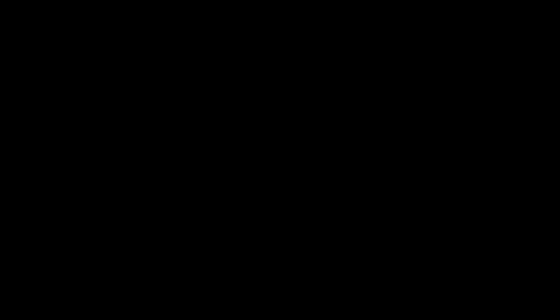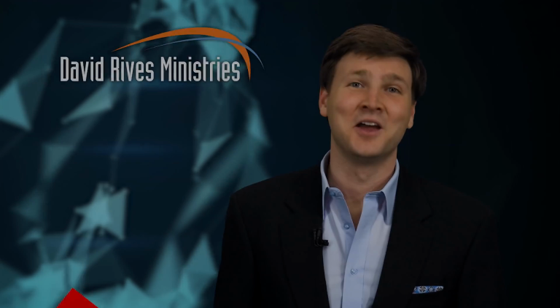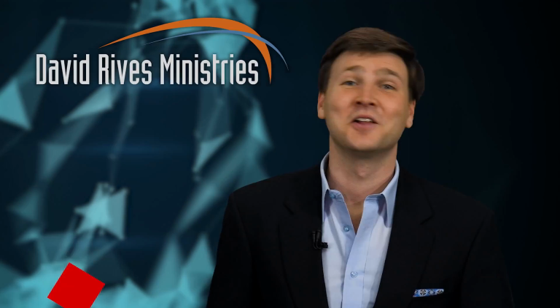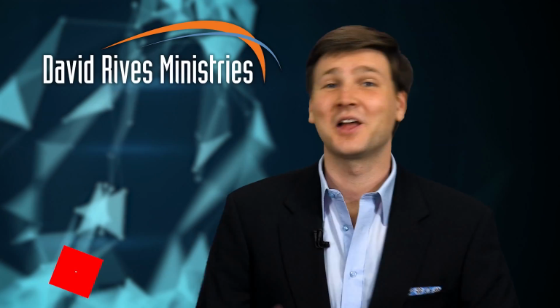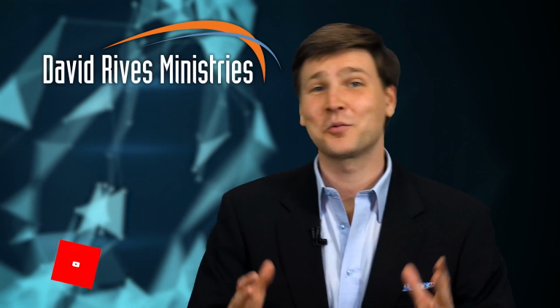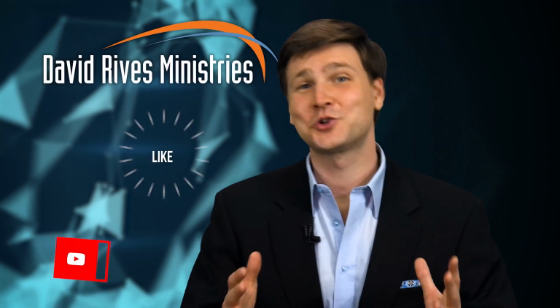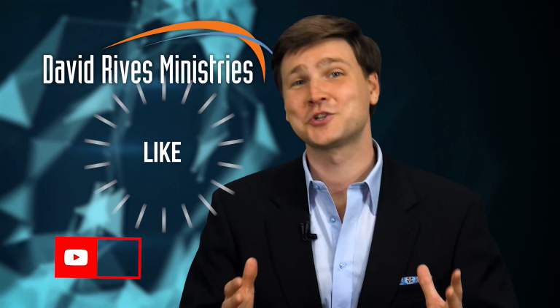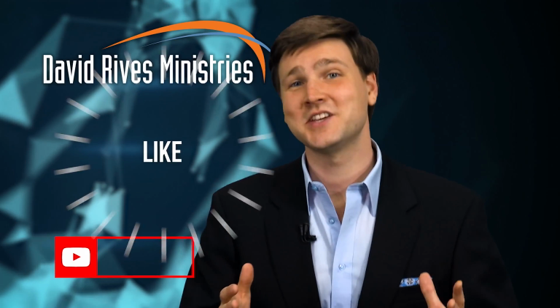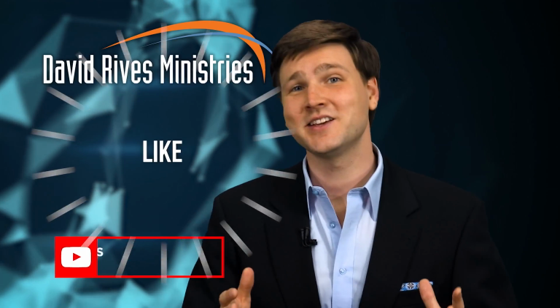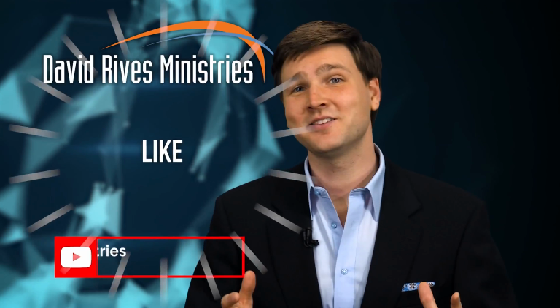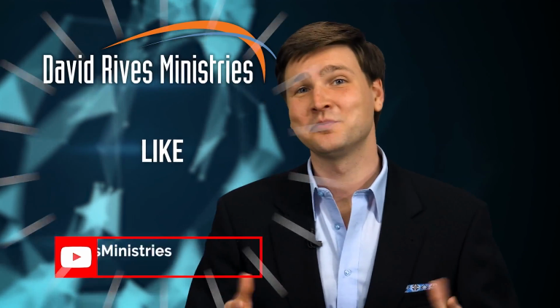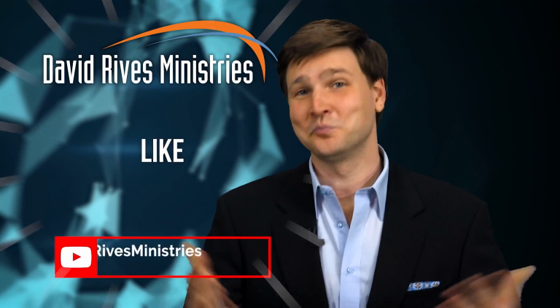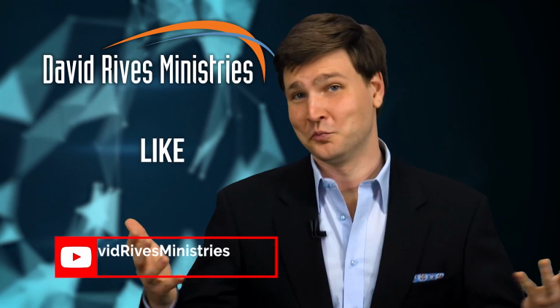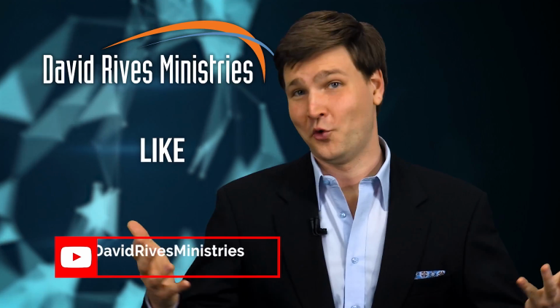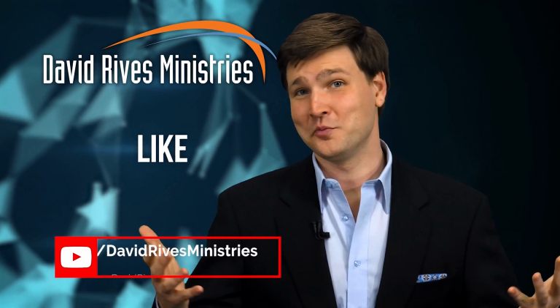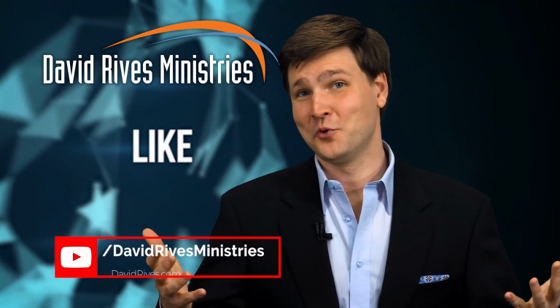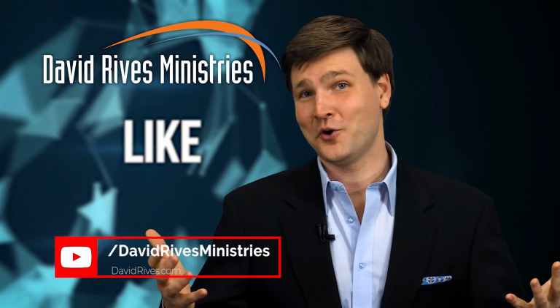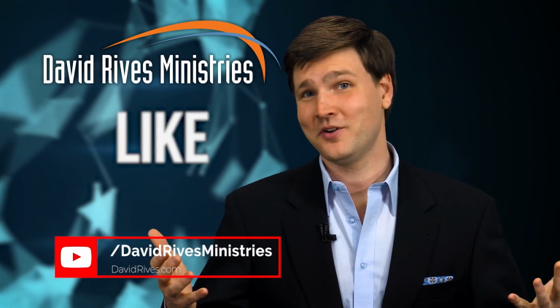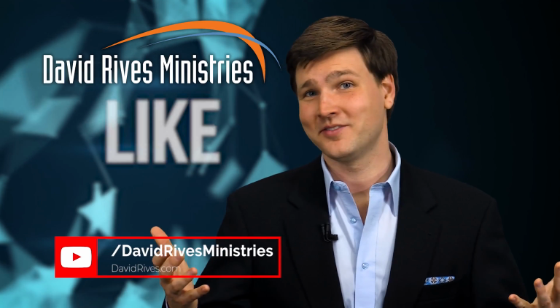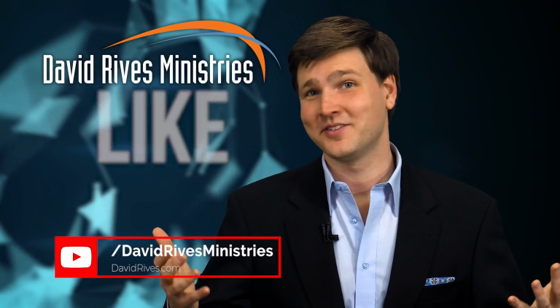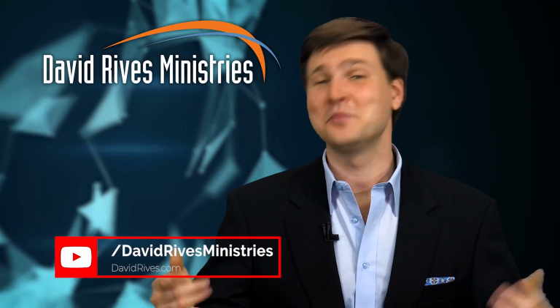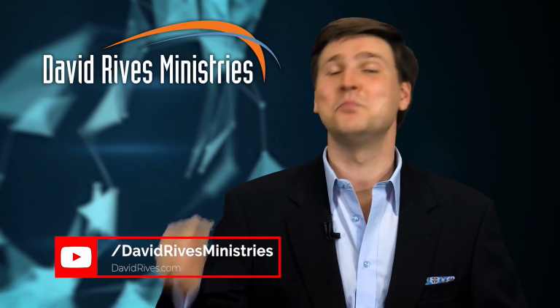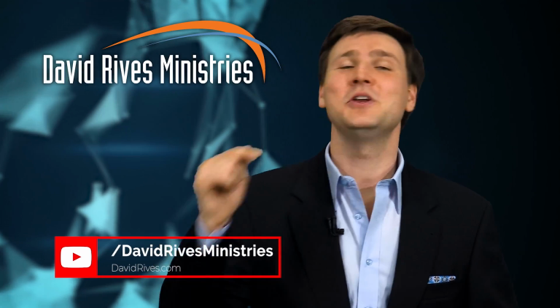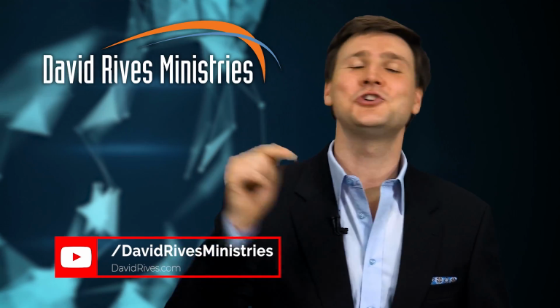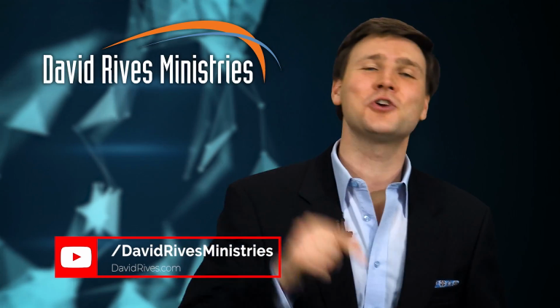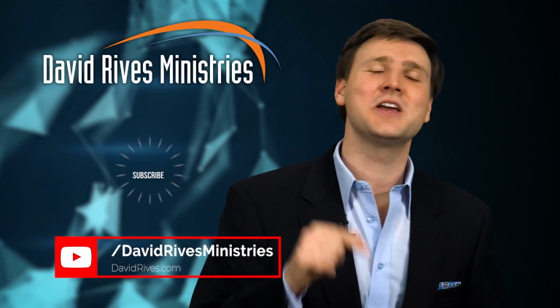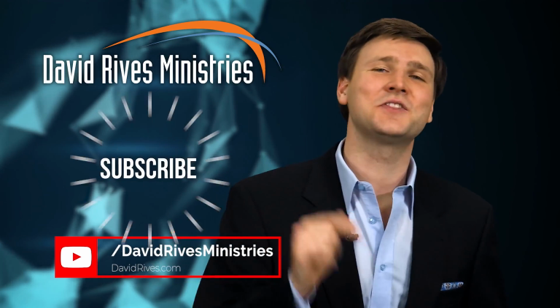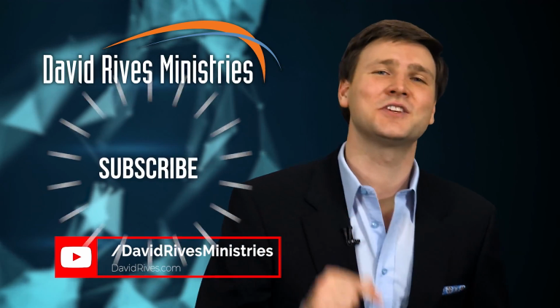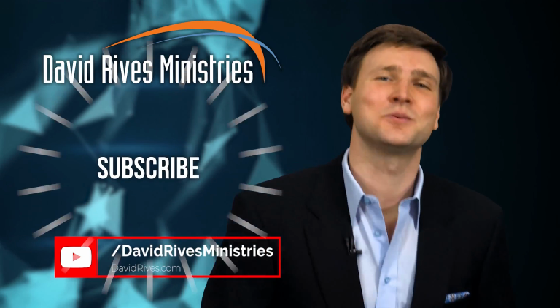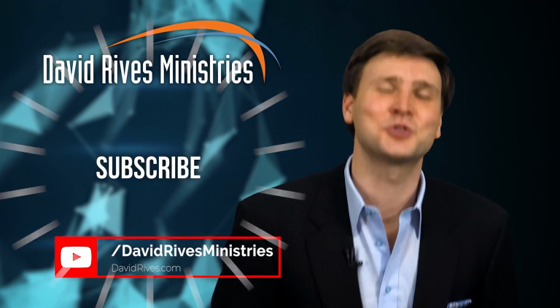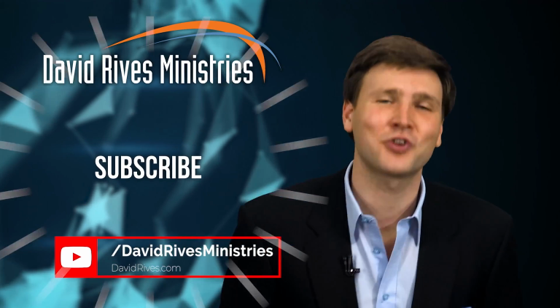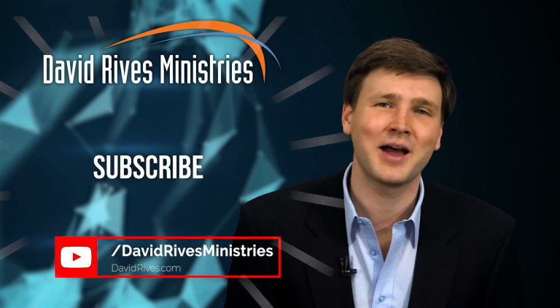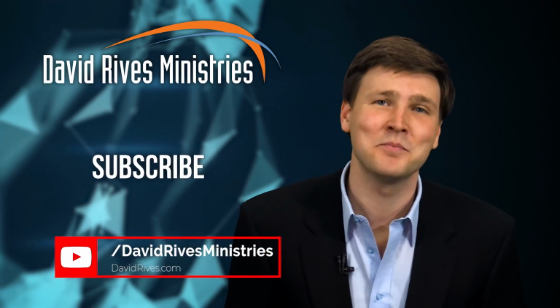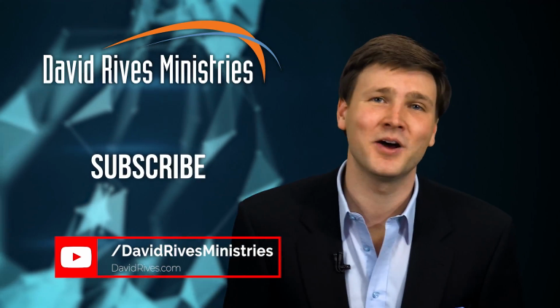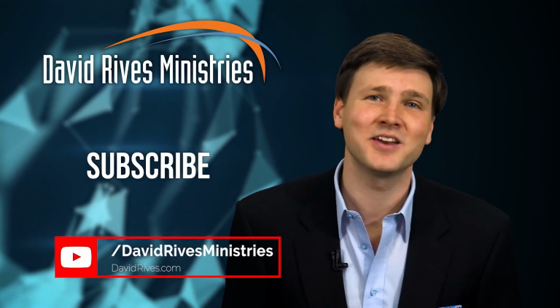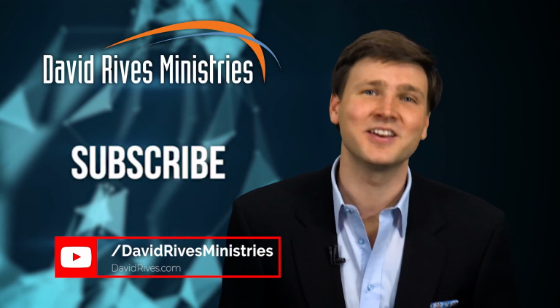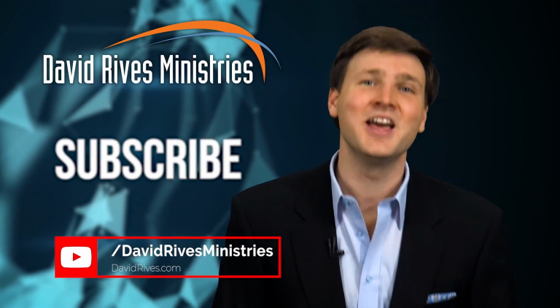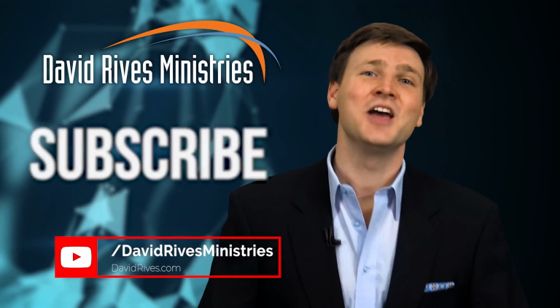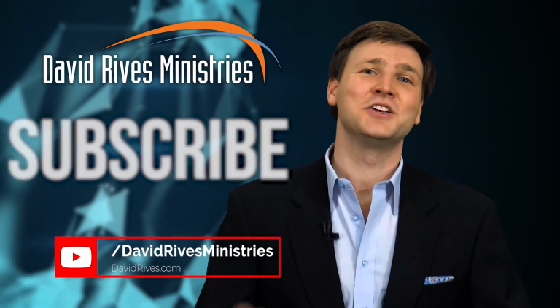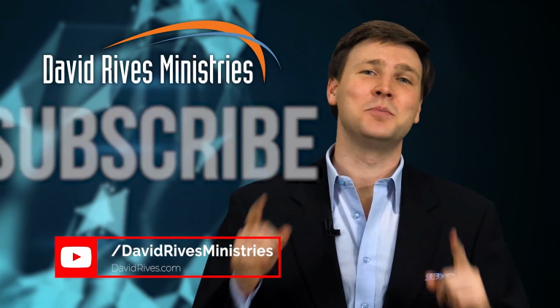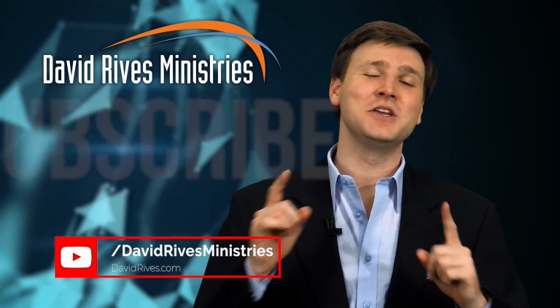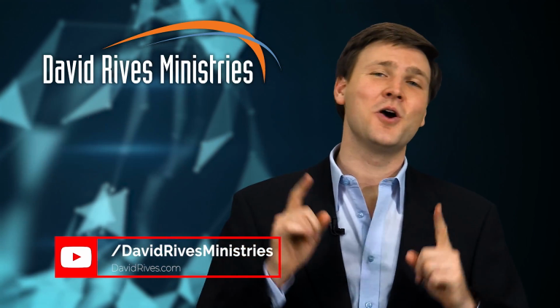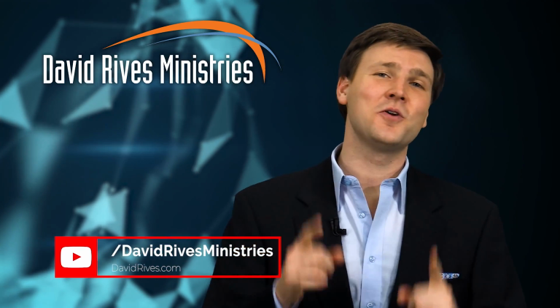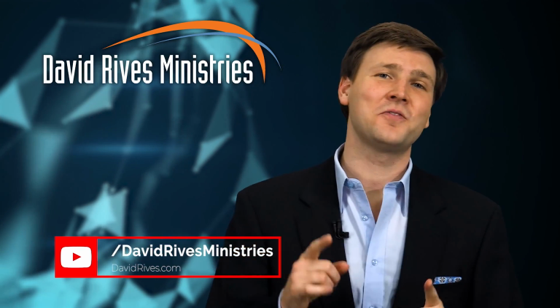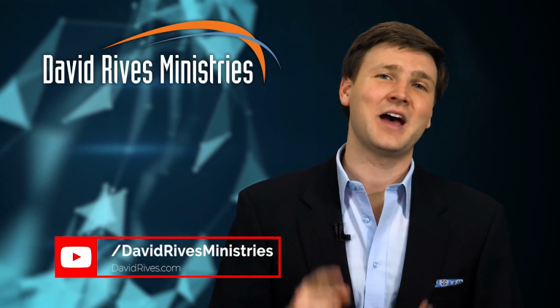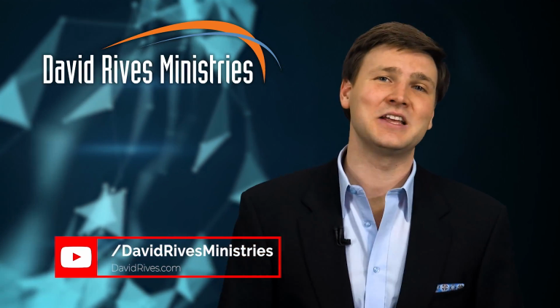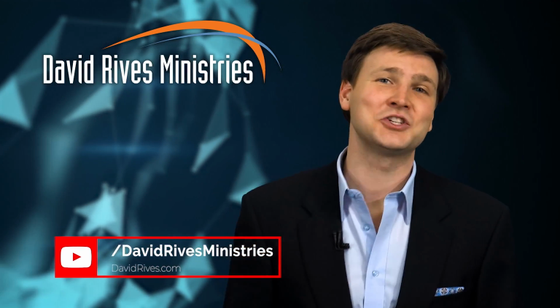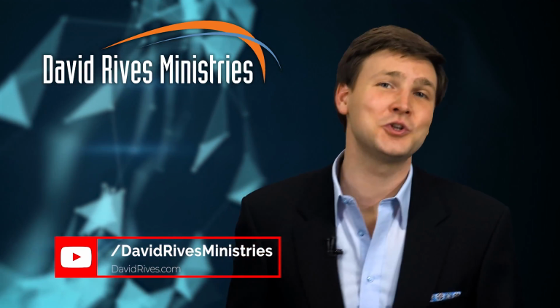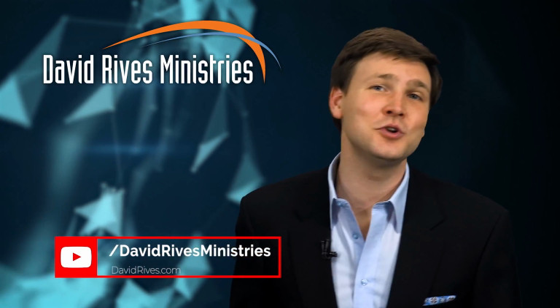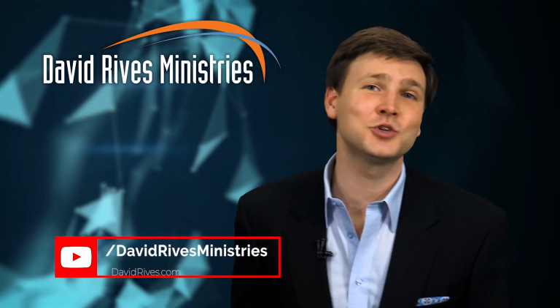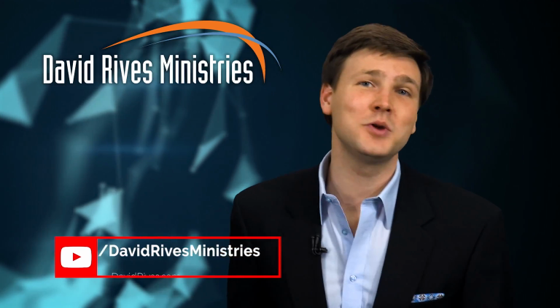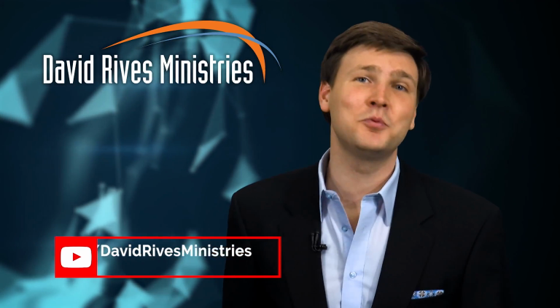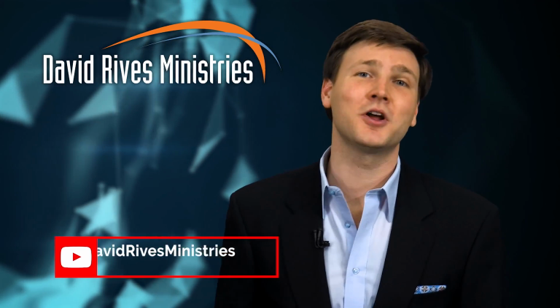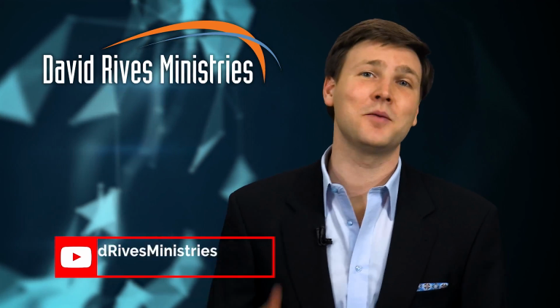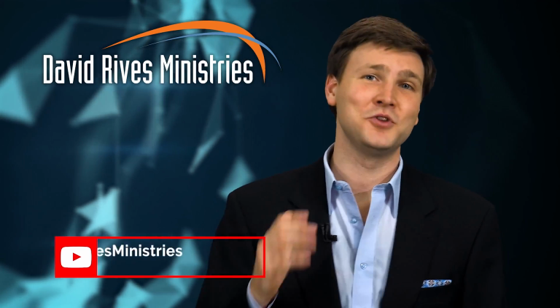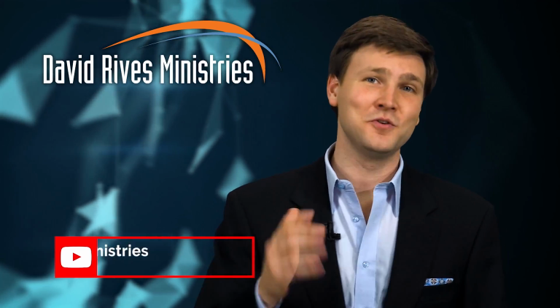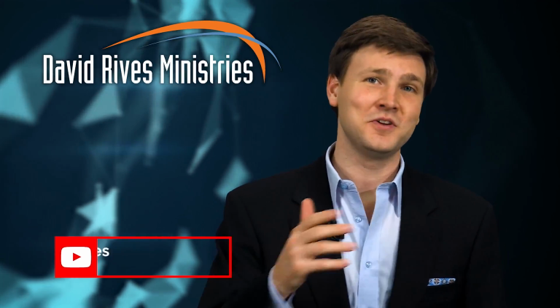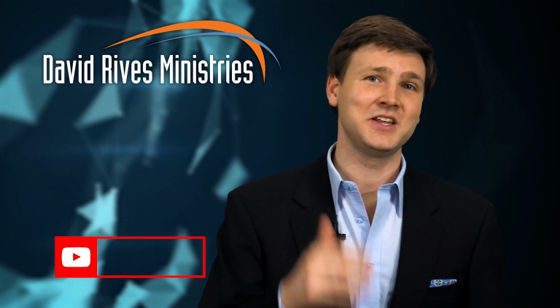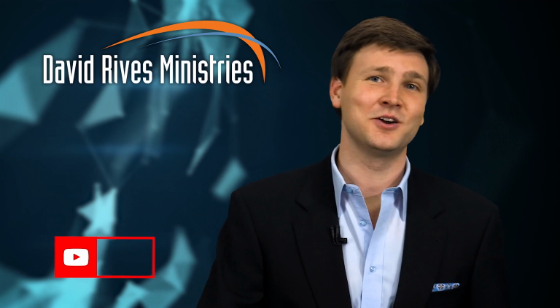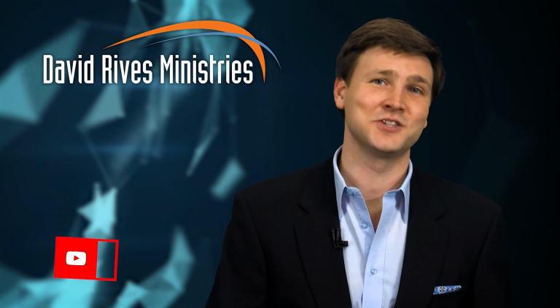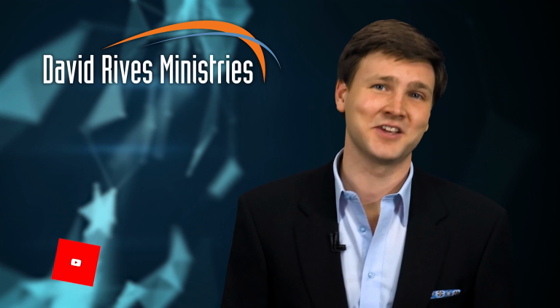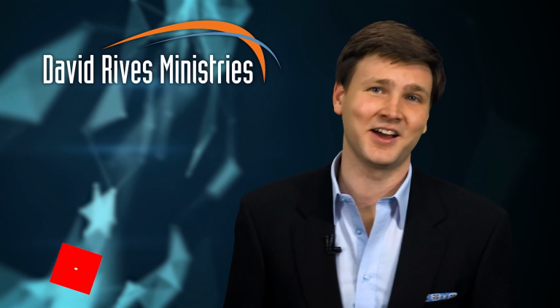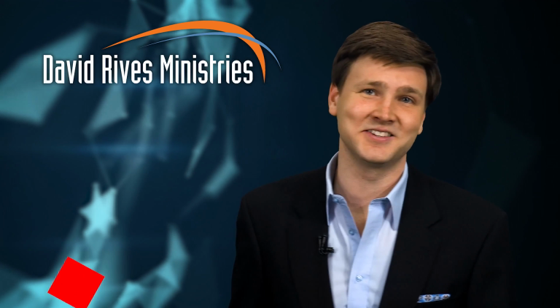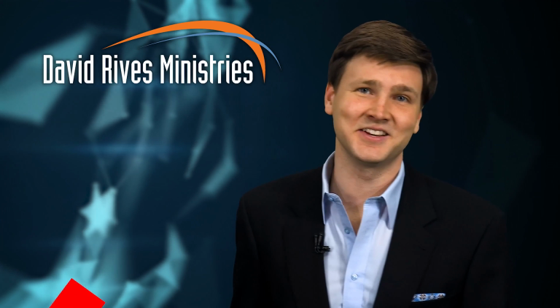Like what you're seeing? Want more? Be sure to hit the subscribe button to be notified as soon as we put up new videos and content.